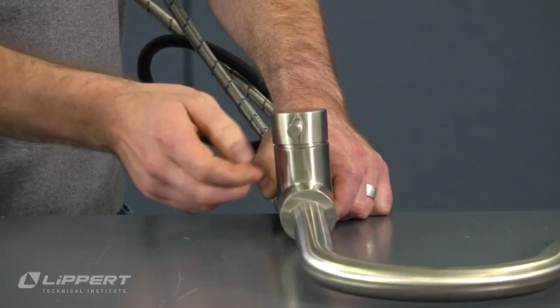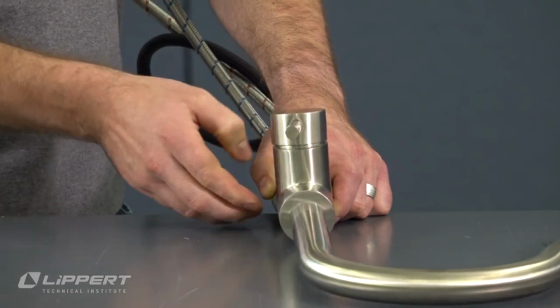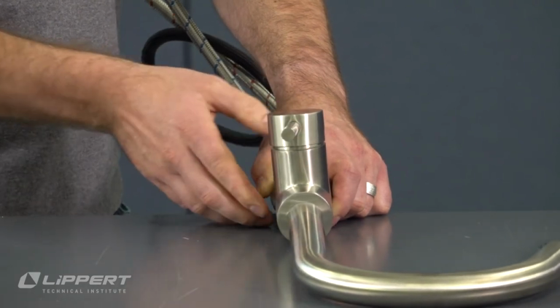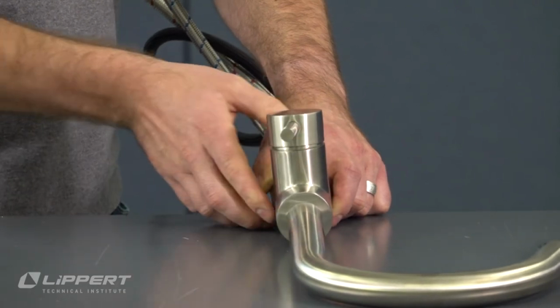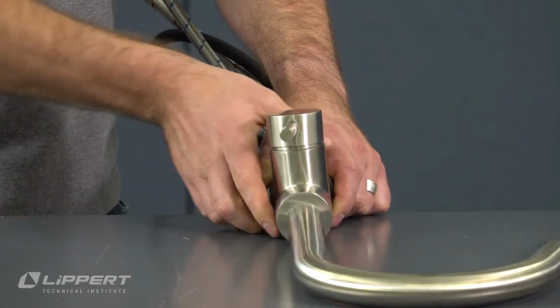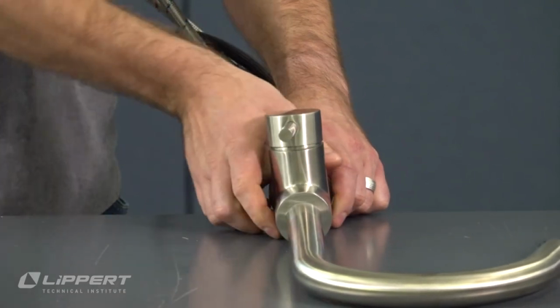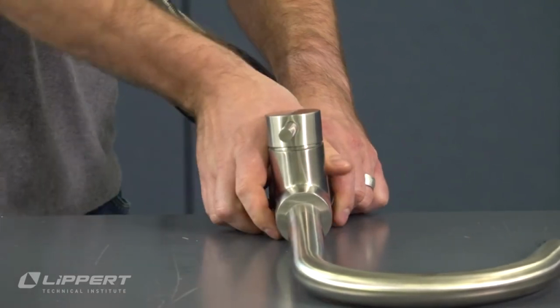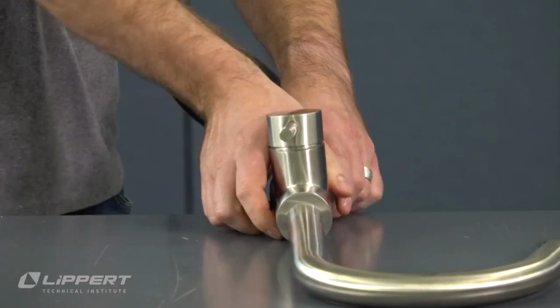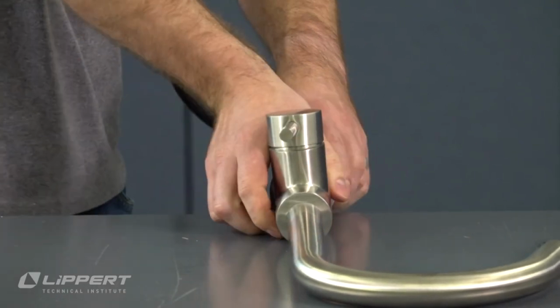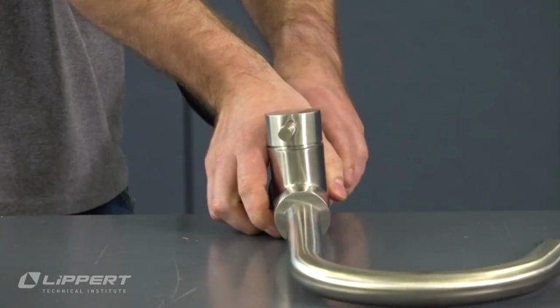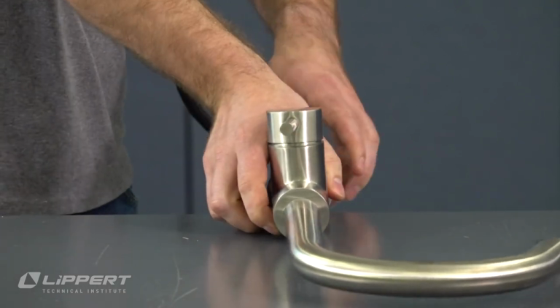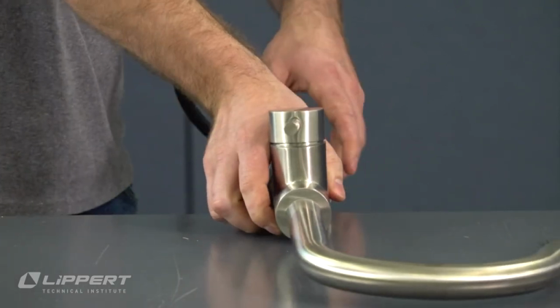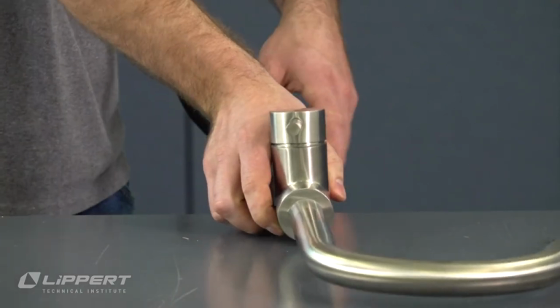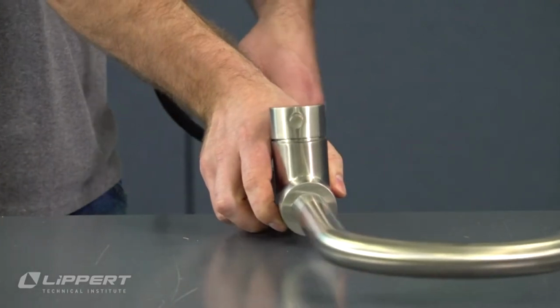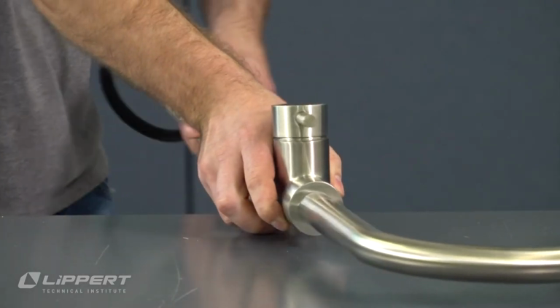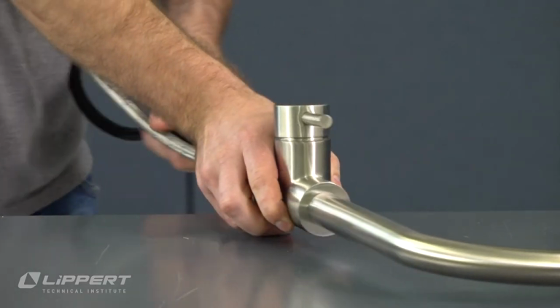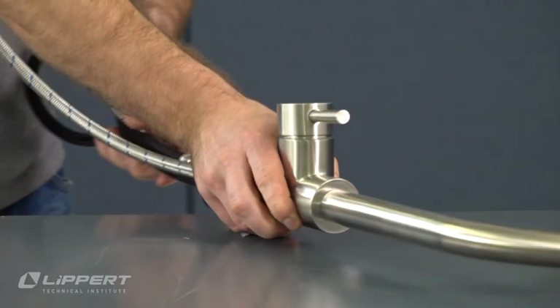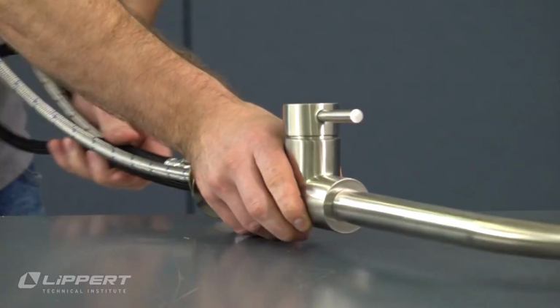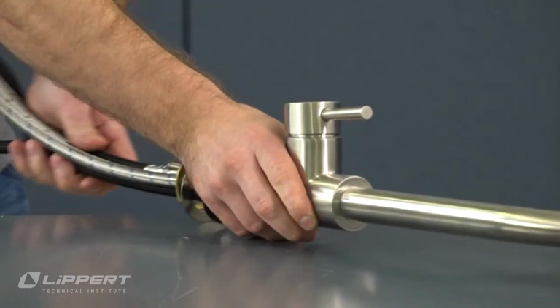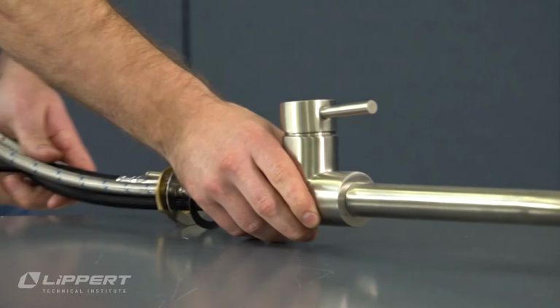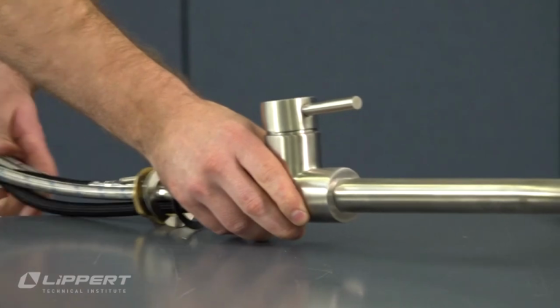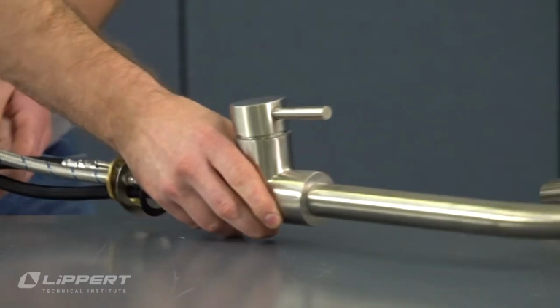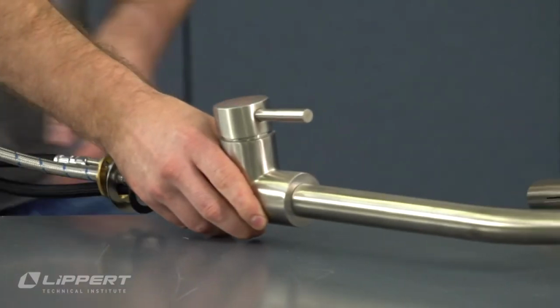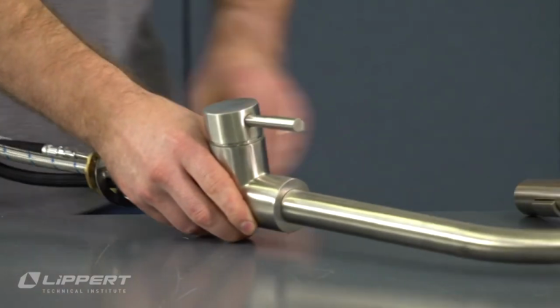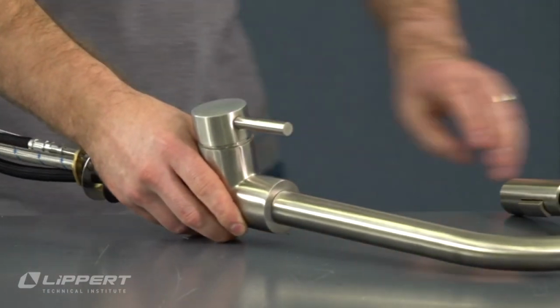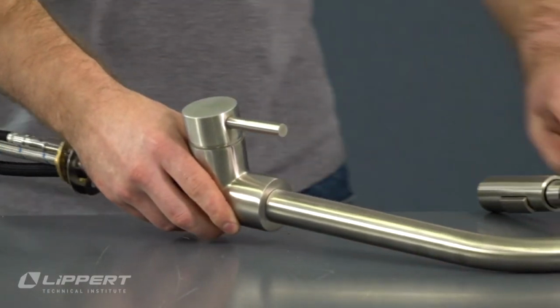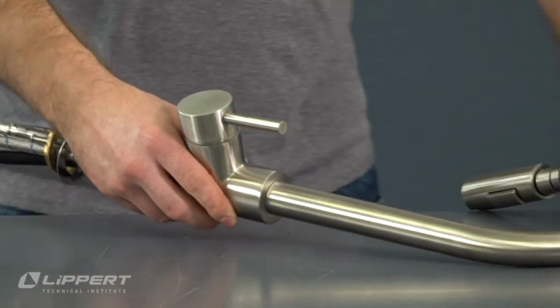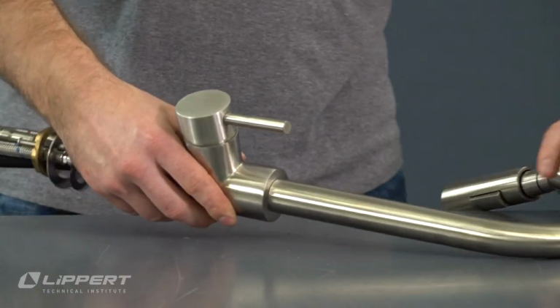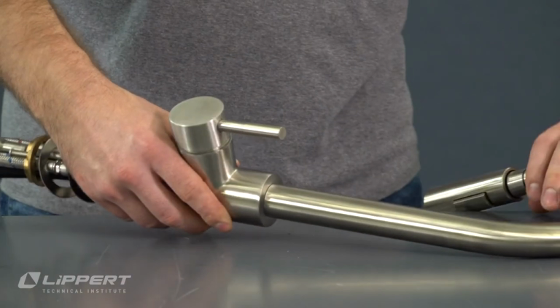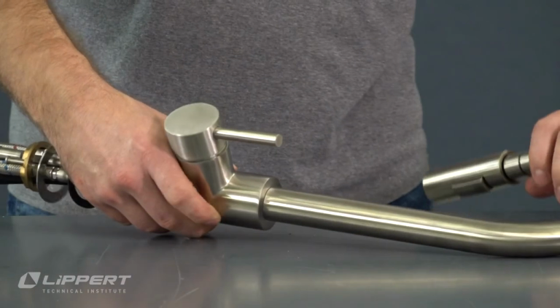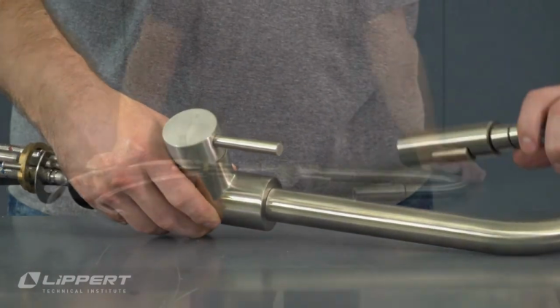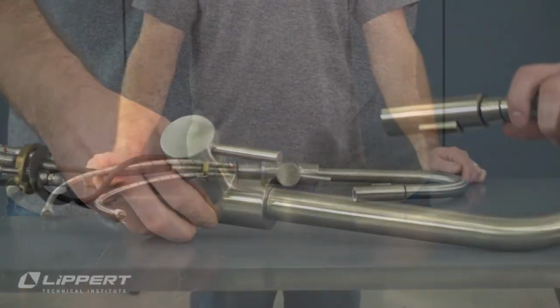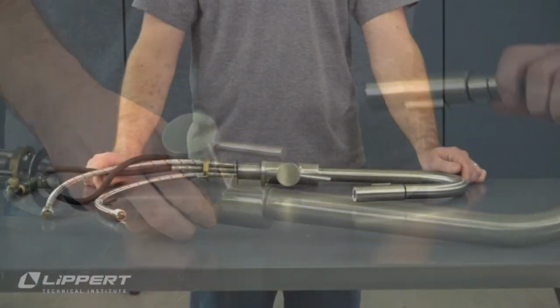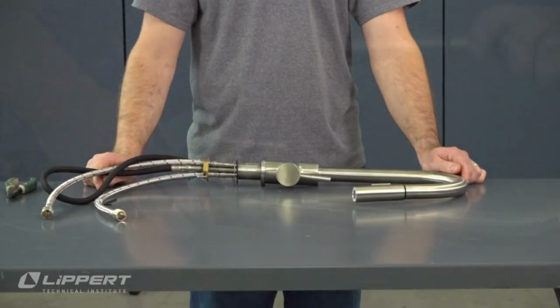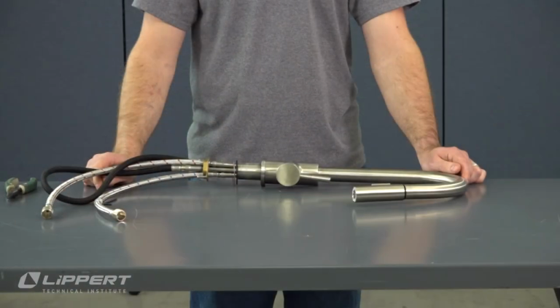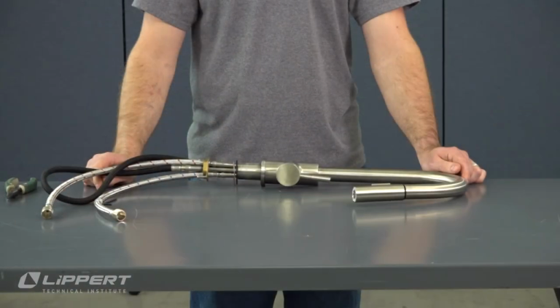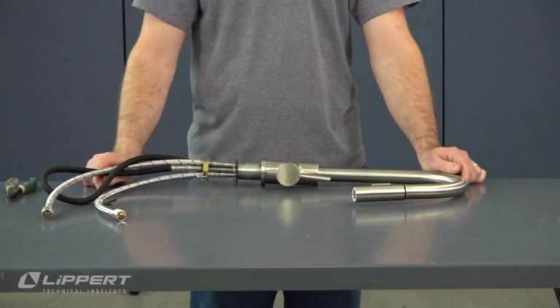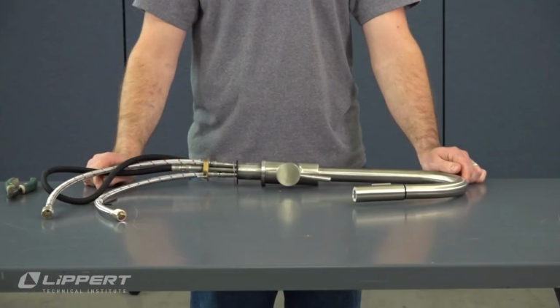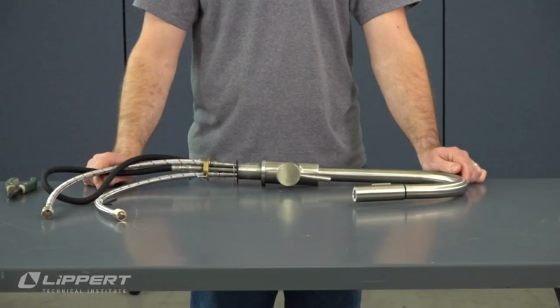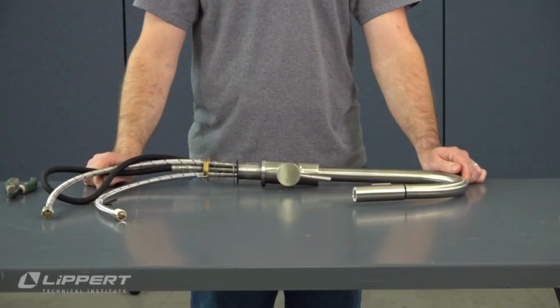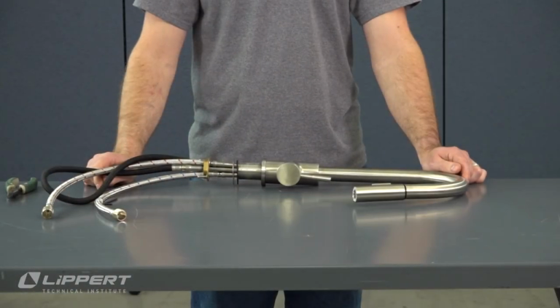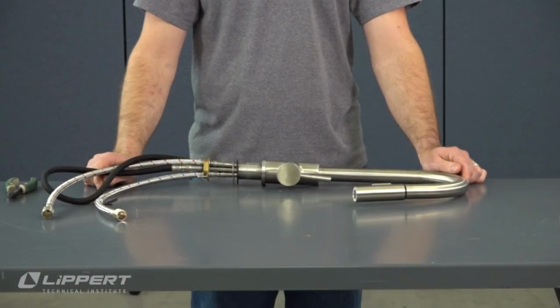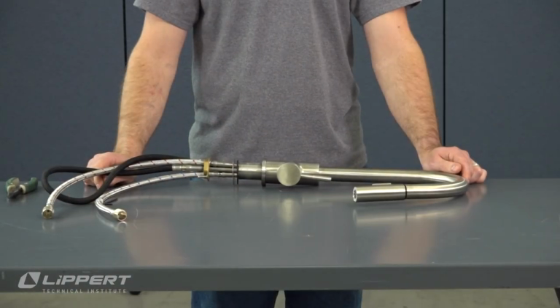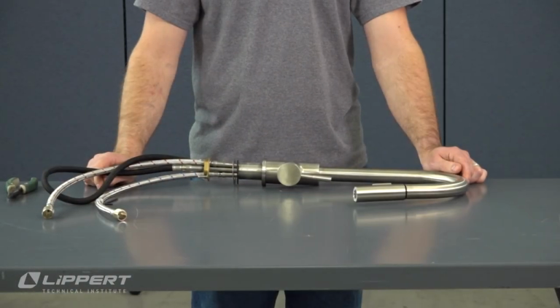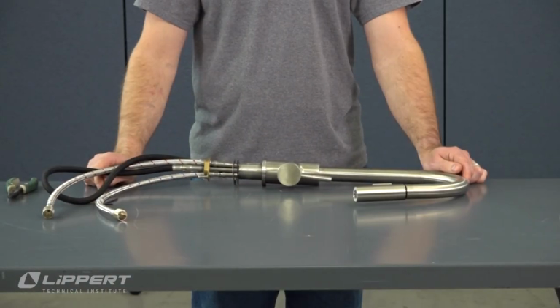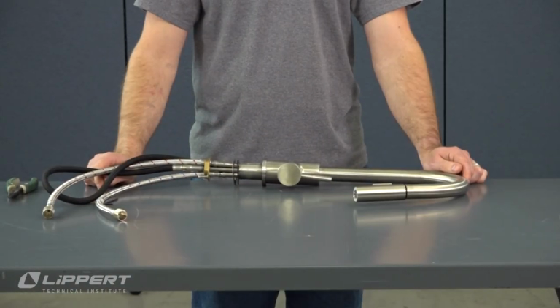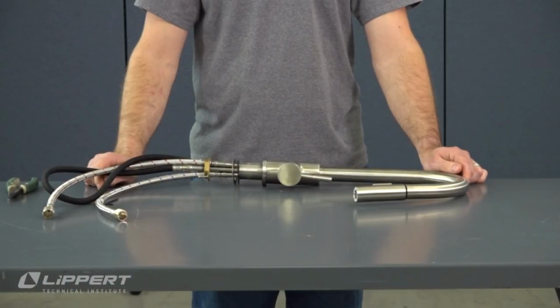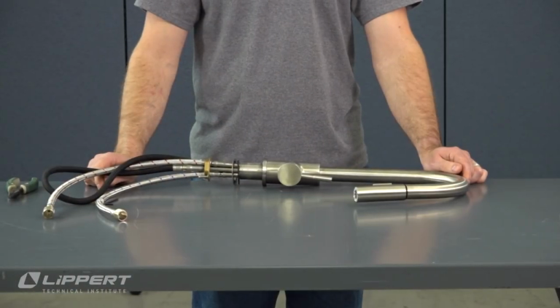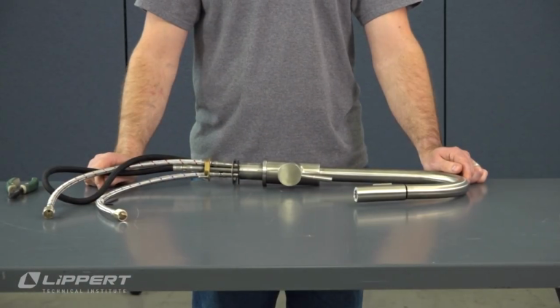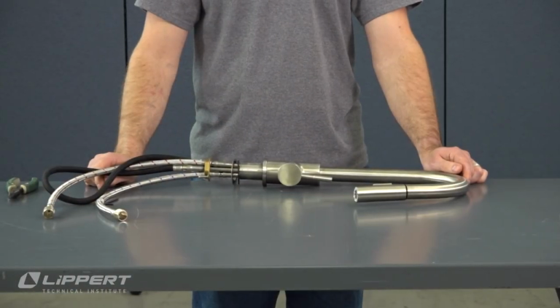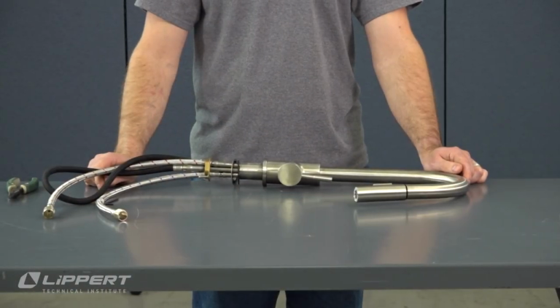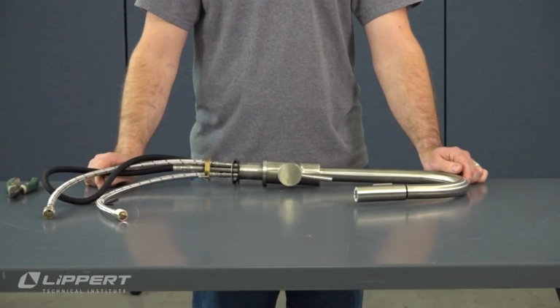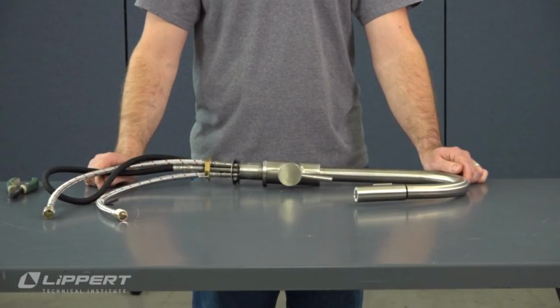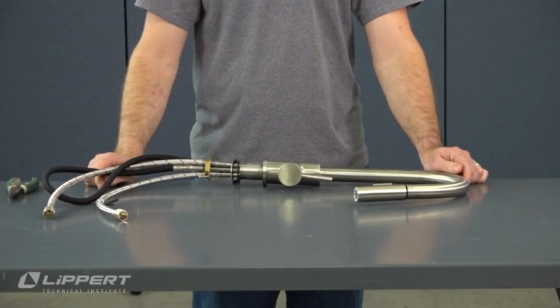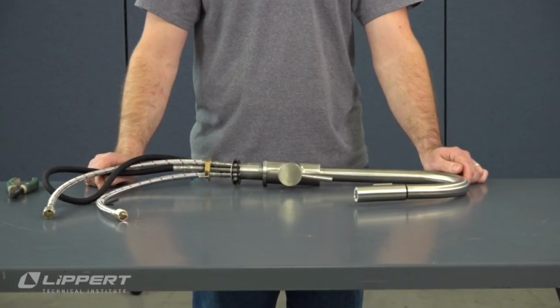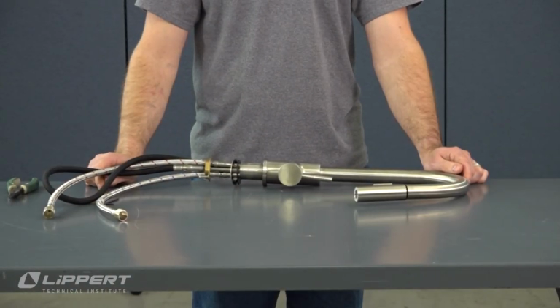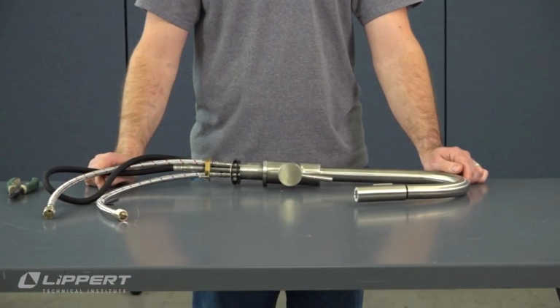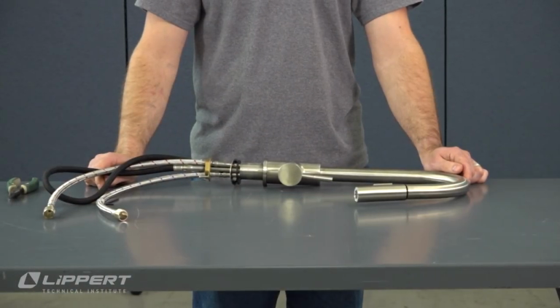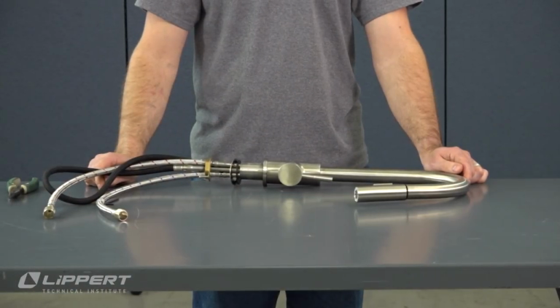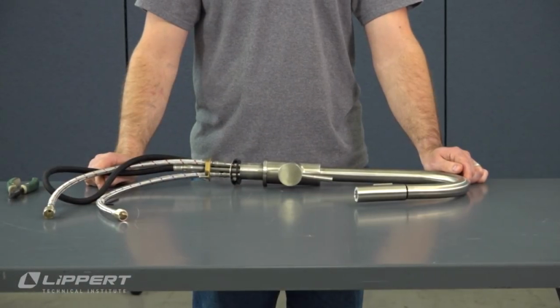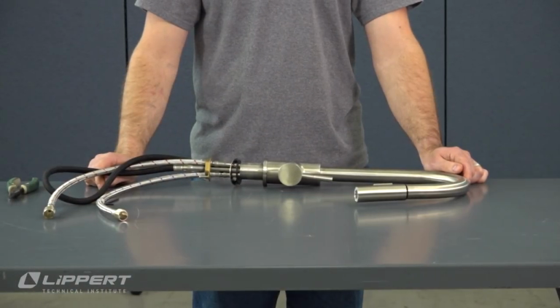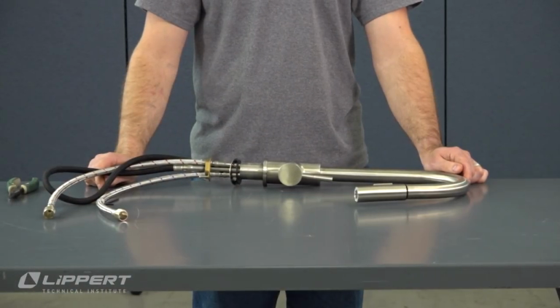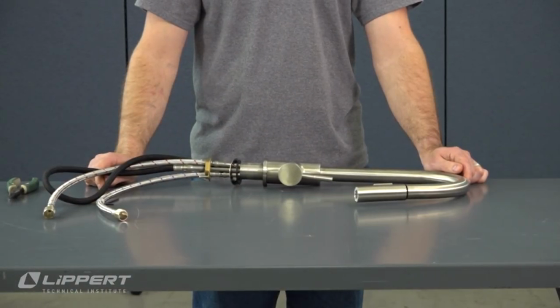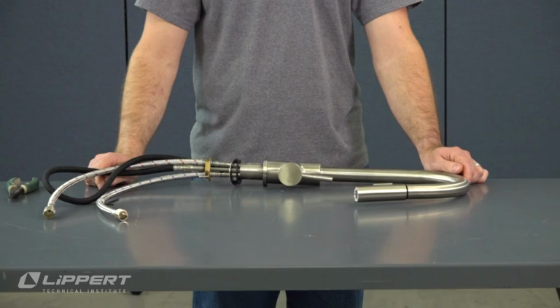Finally, you can turn your water supply back on and check your faucet's water flow to complete the cartridge replacement procedure.